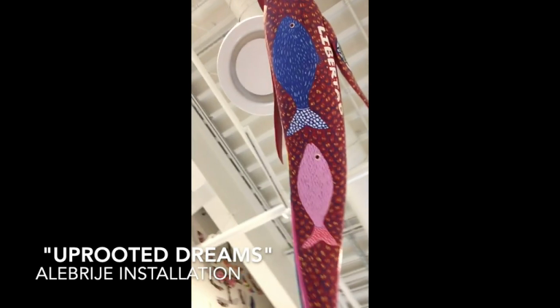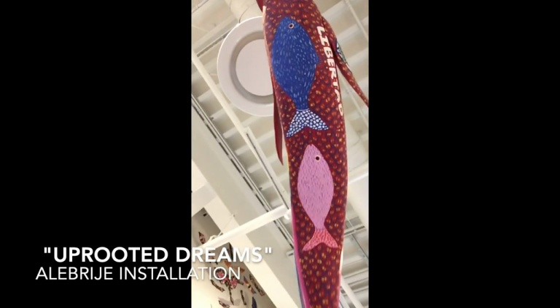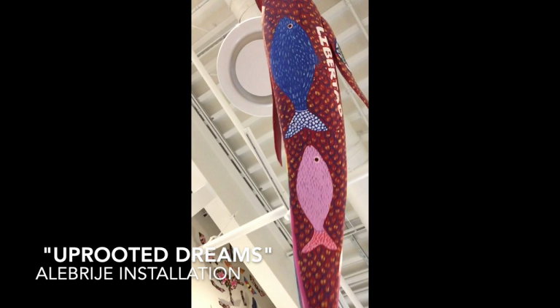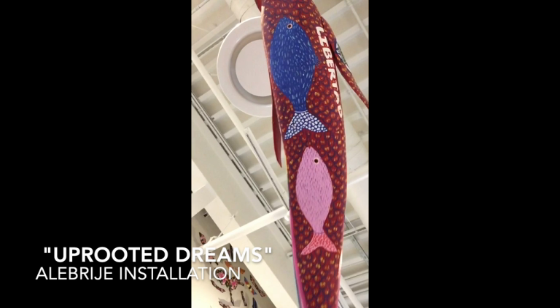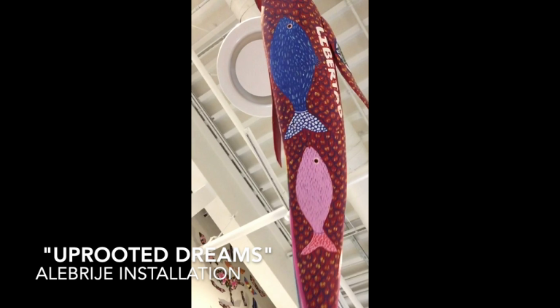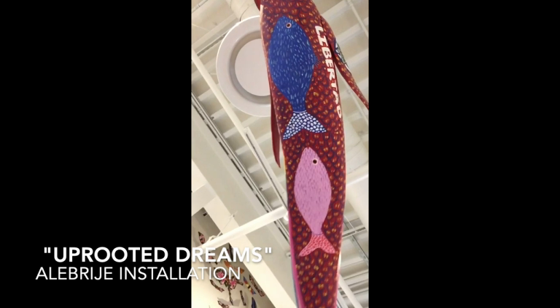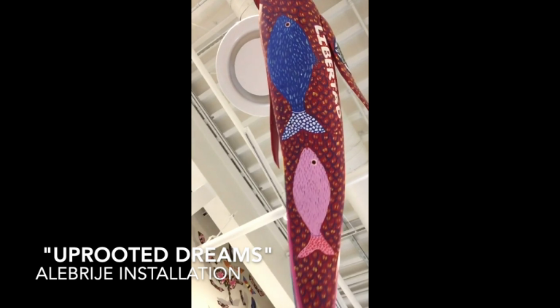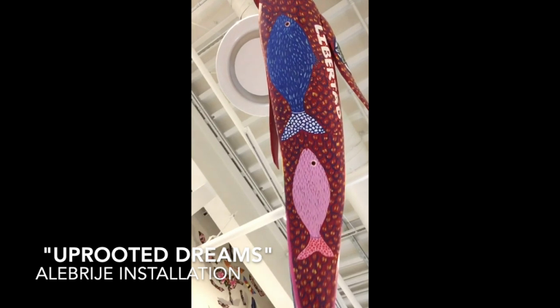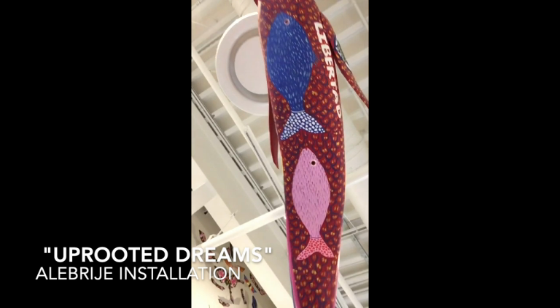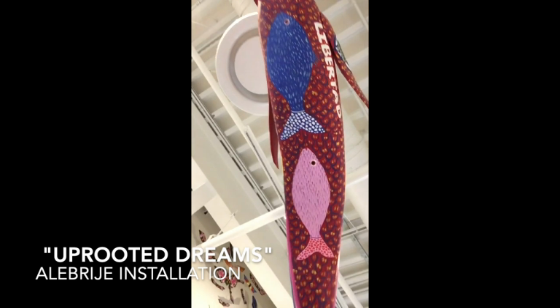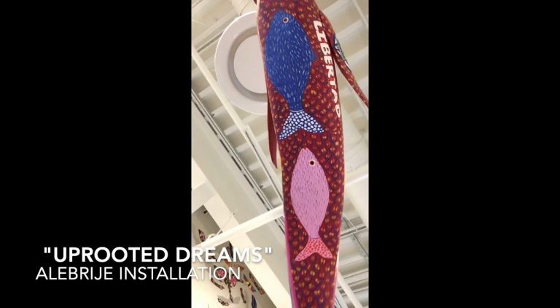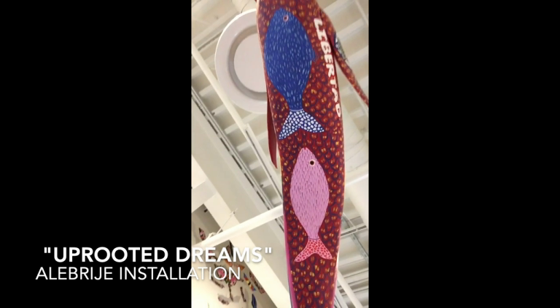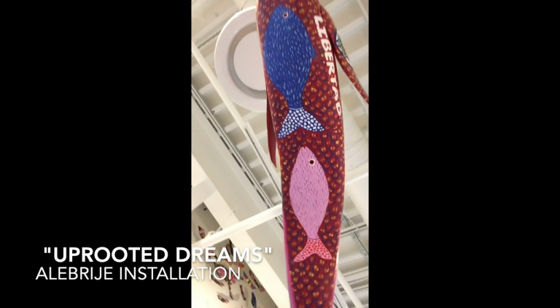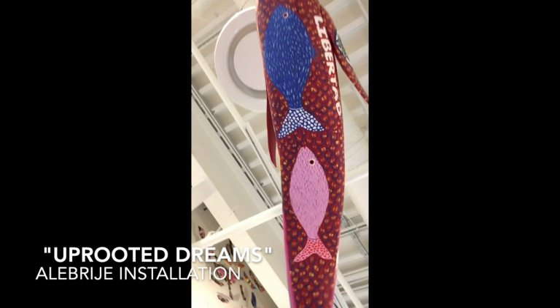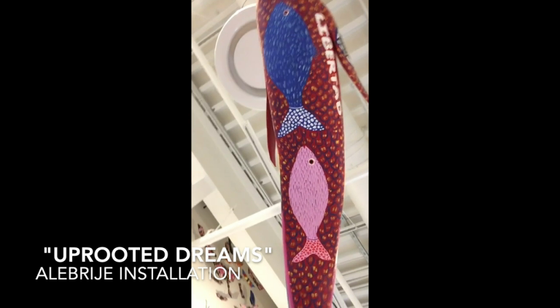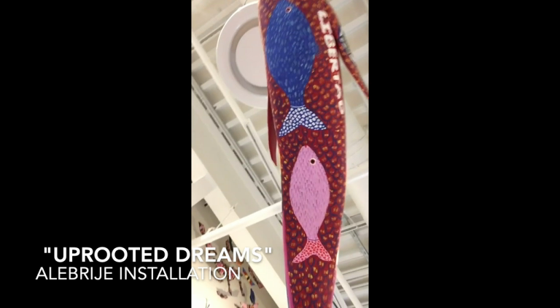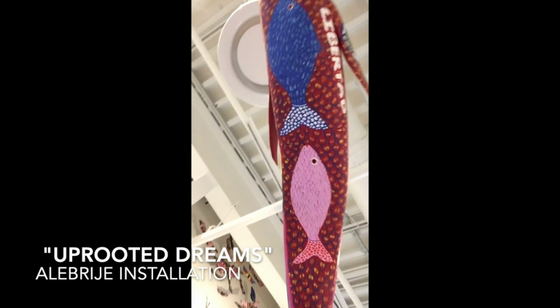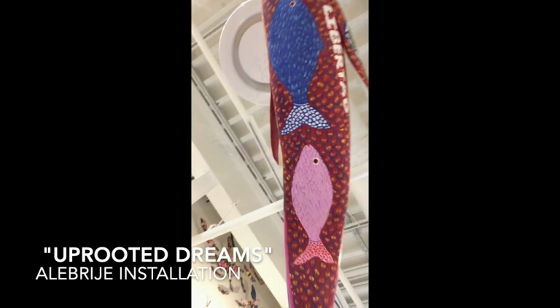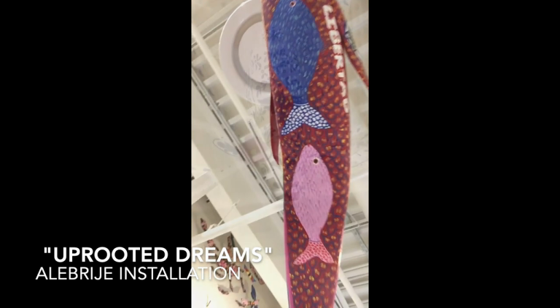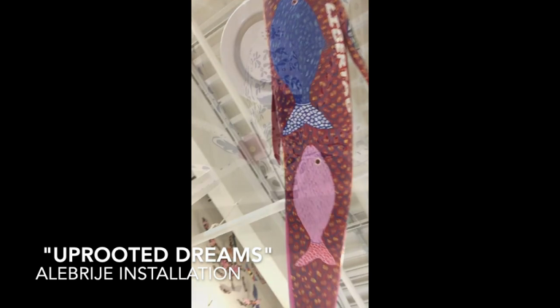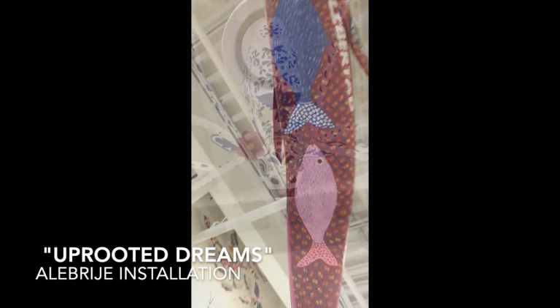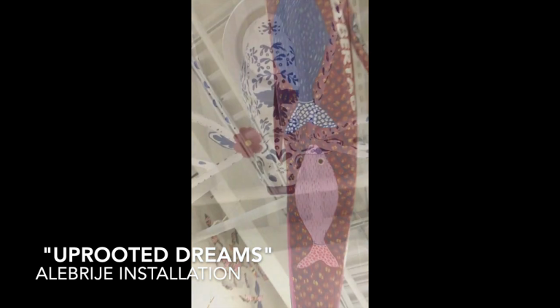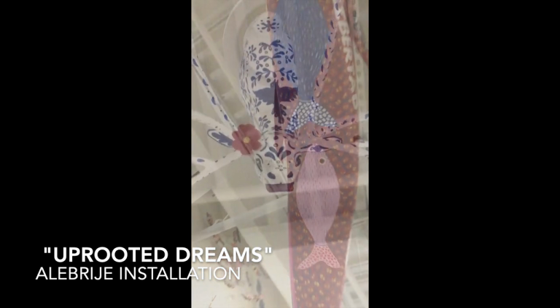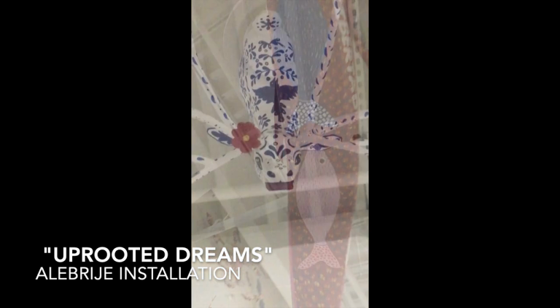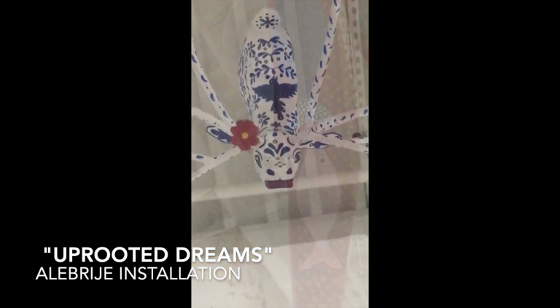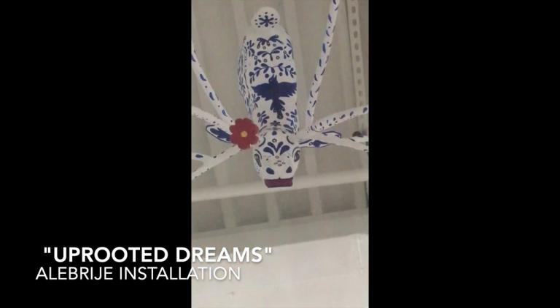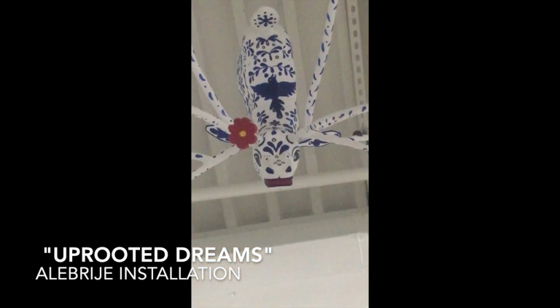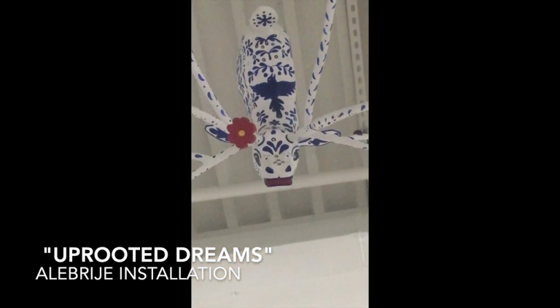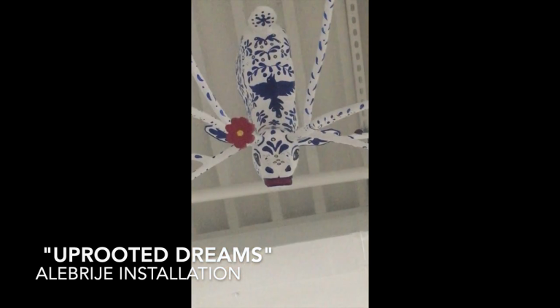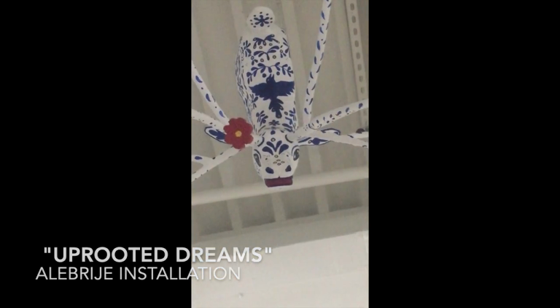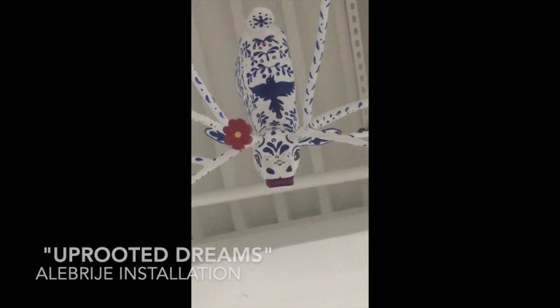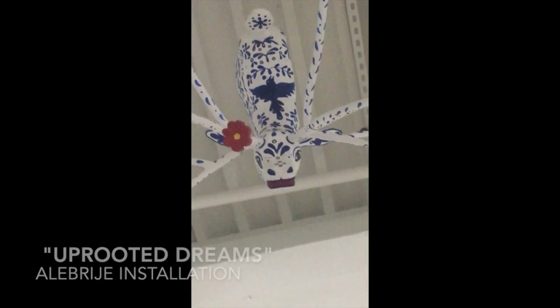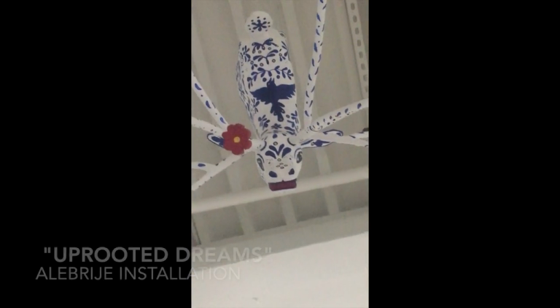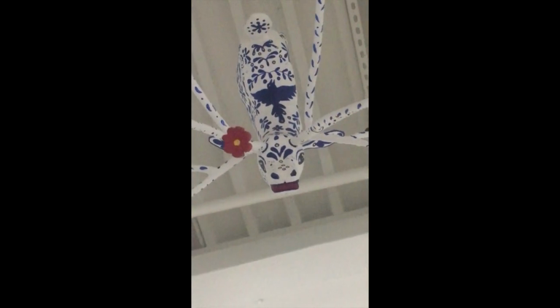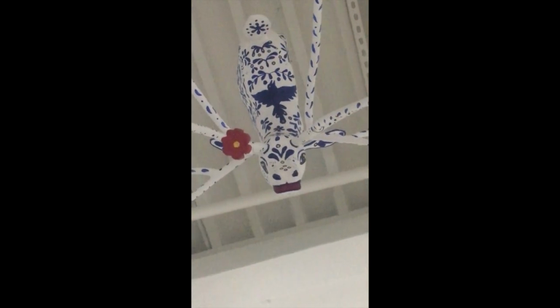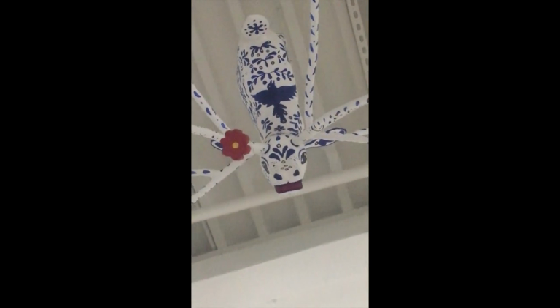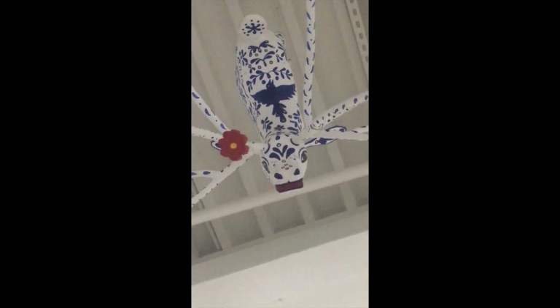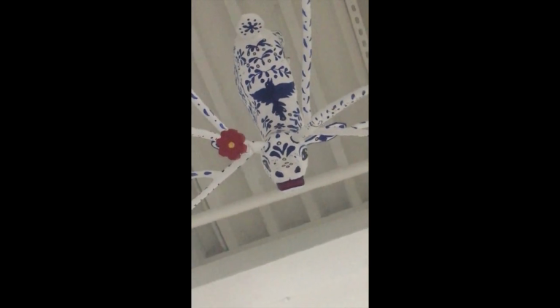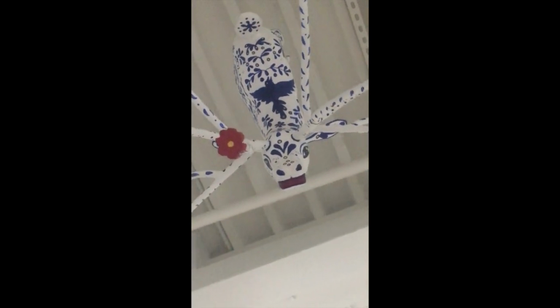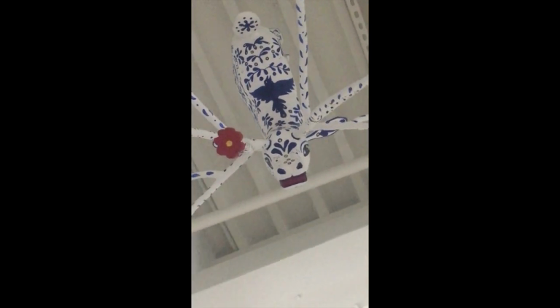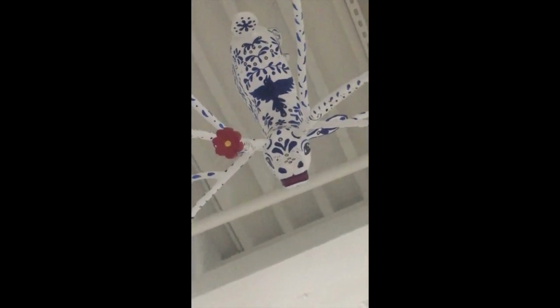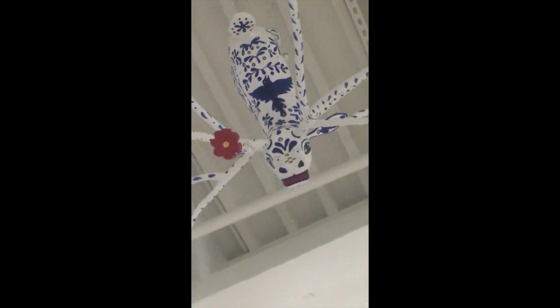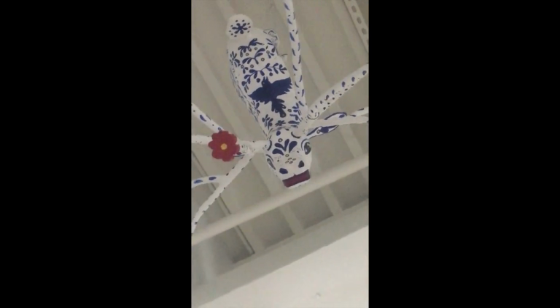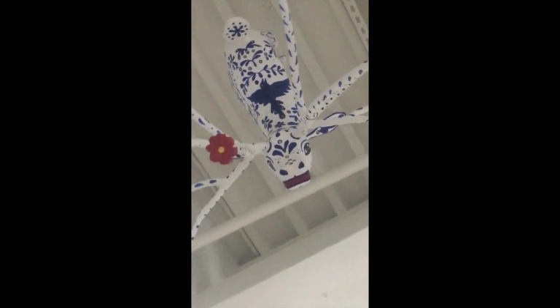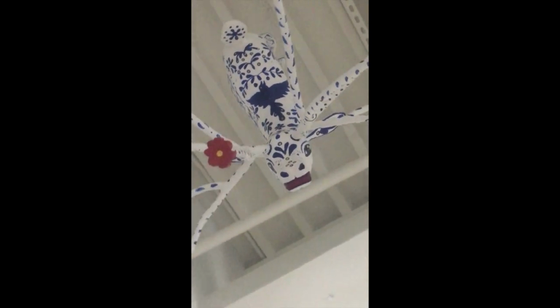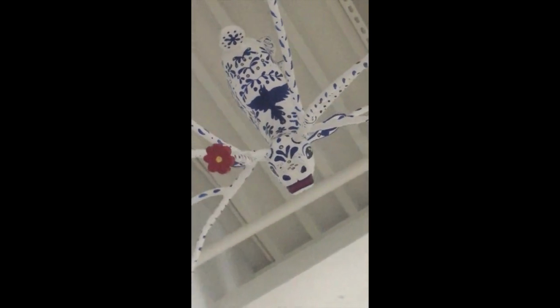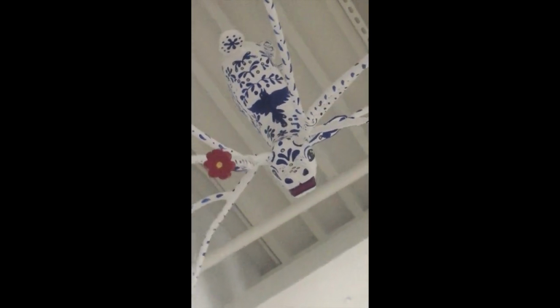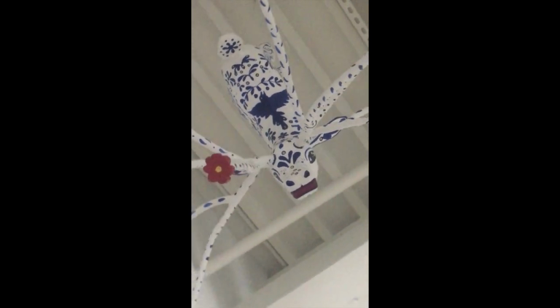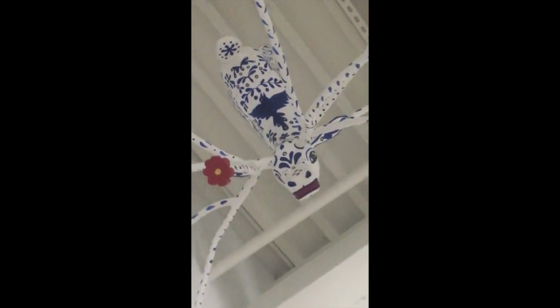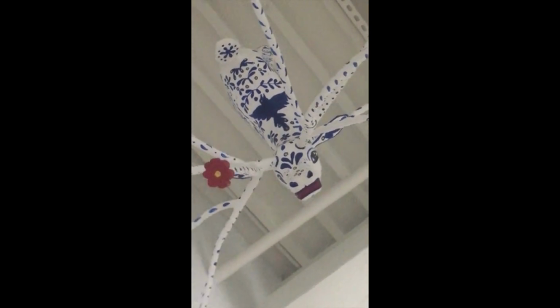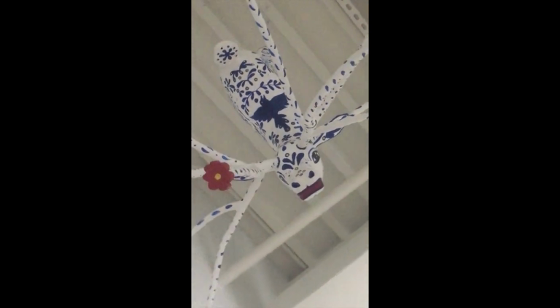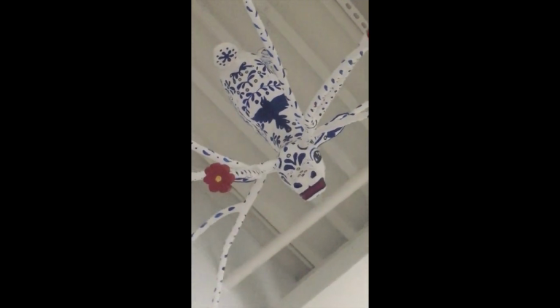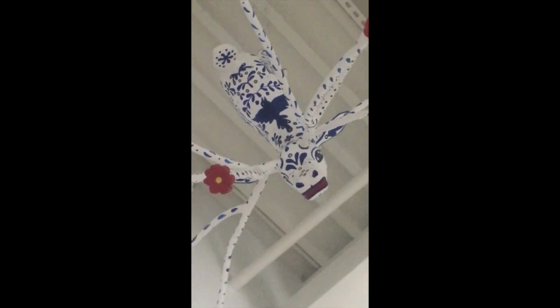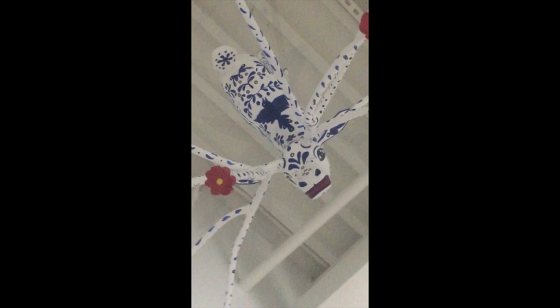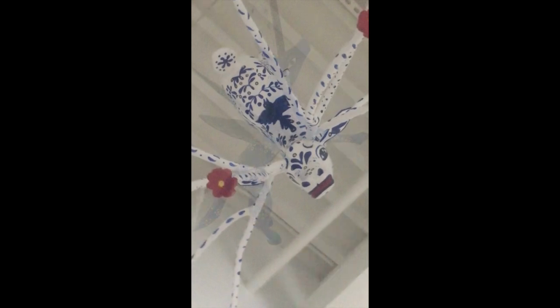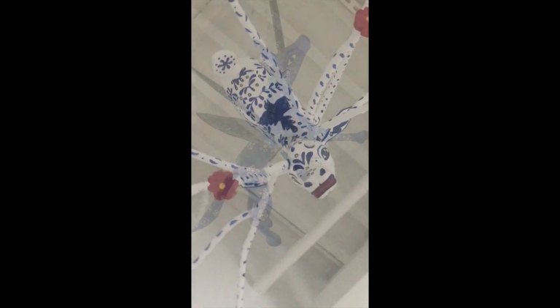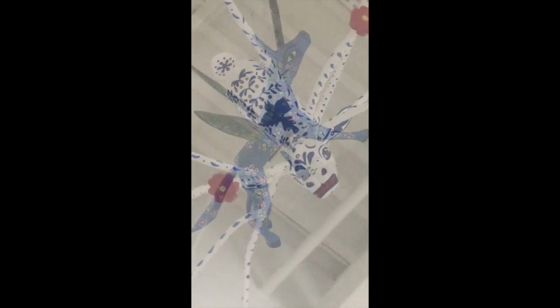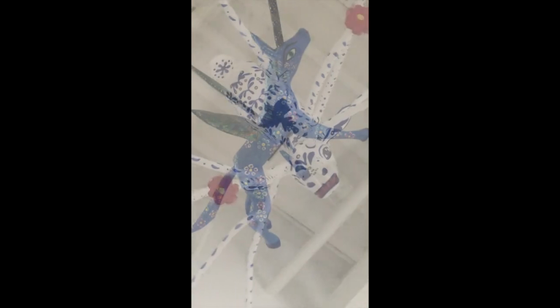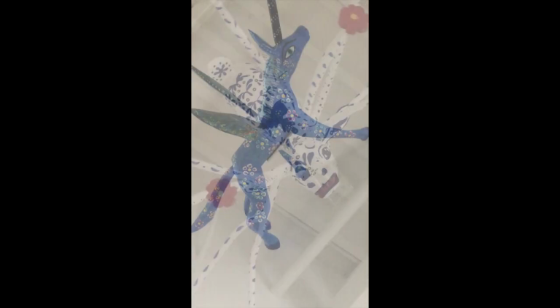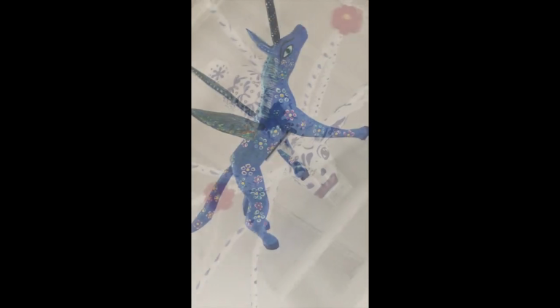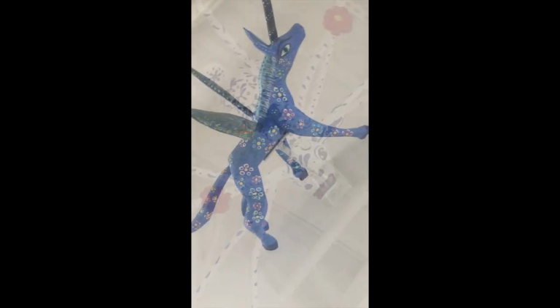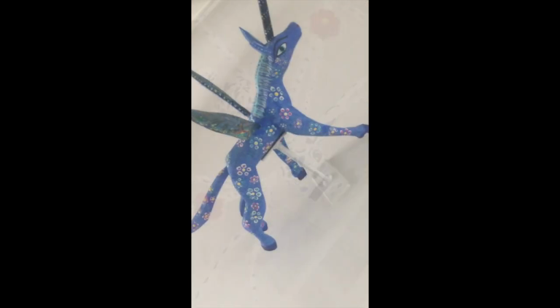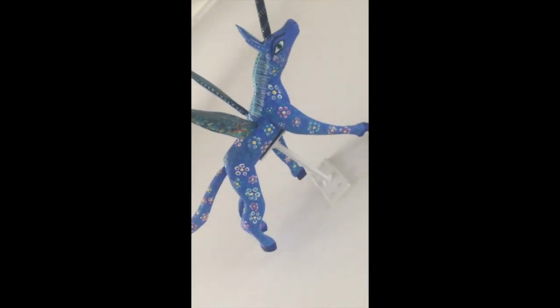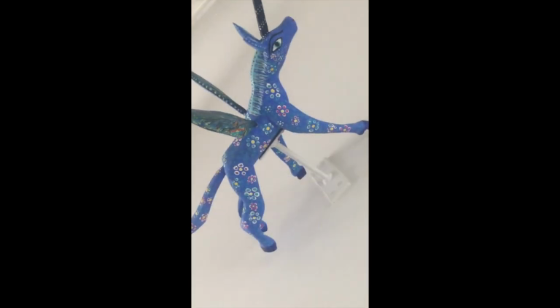Uprooted Dreams — an installation of alebrijes, hand-painted with the utmost detail.